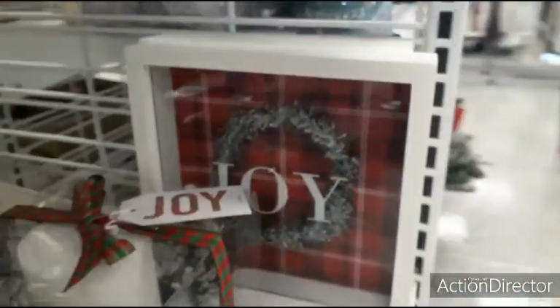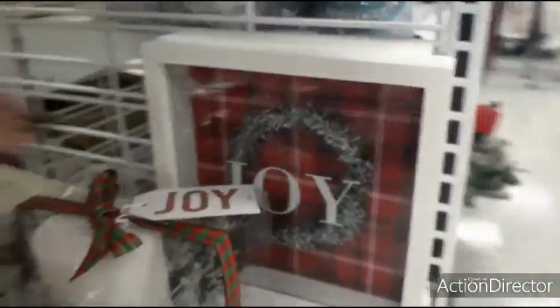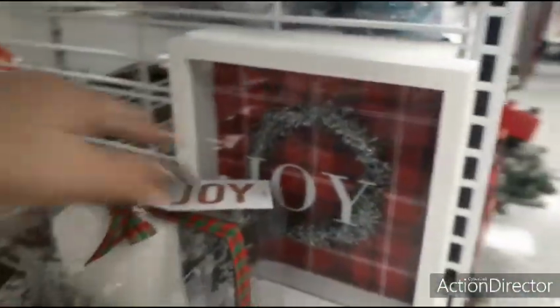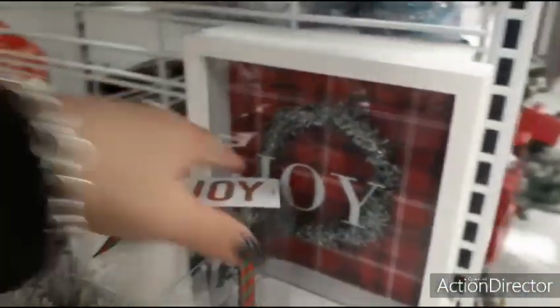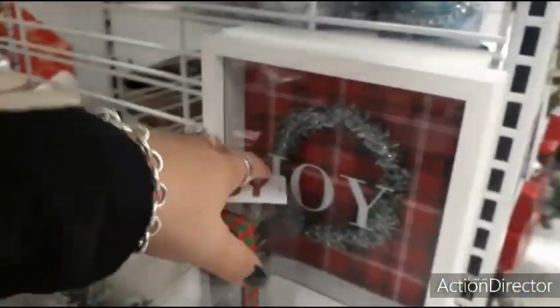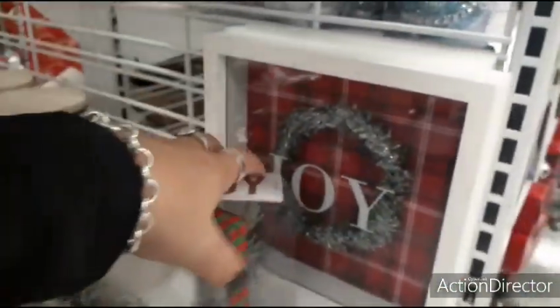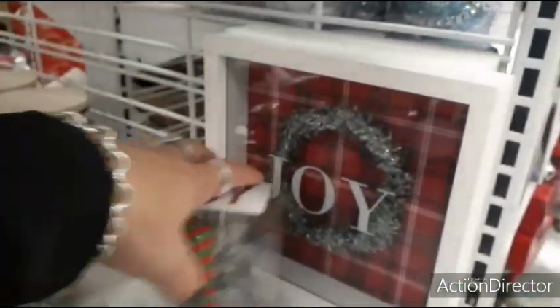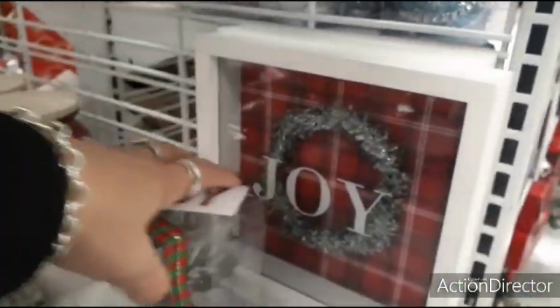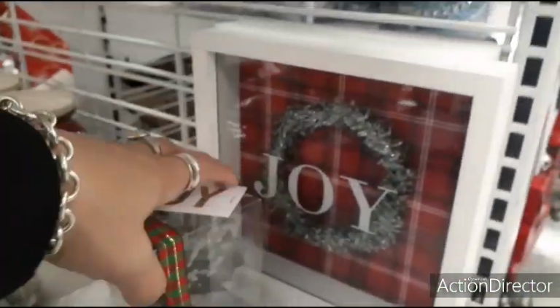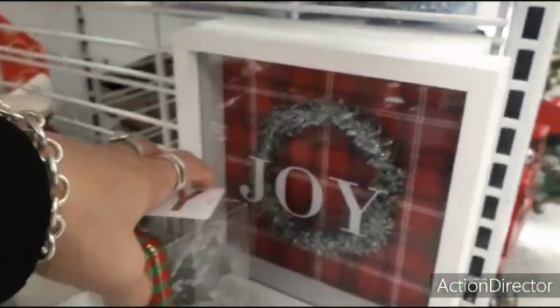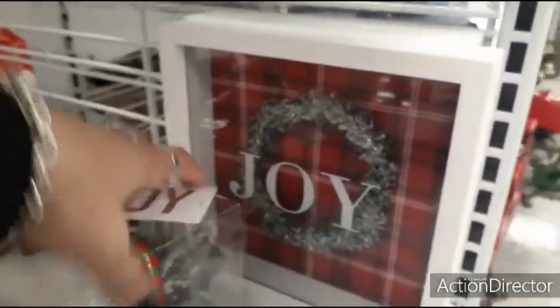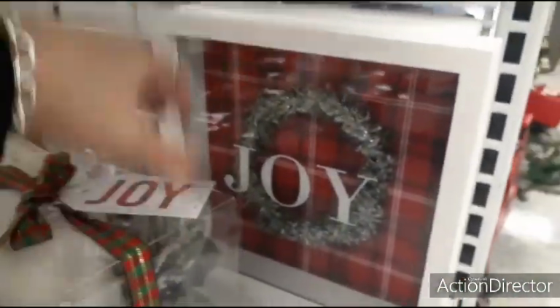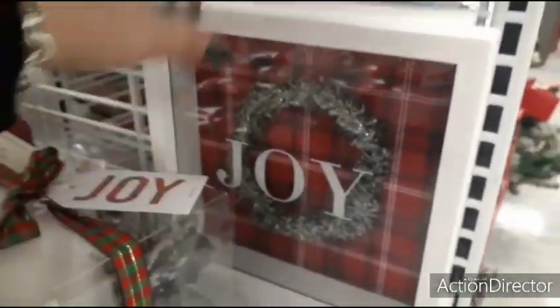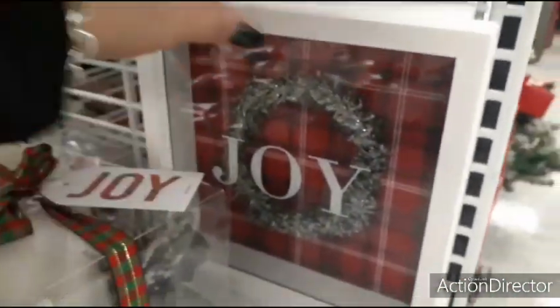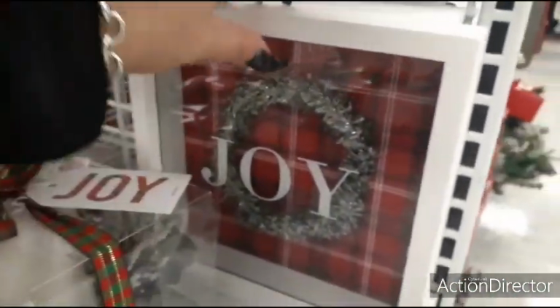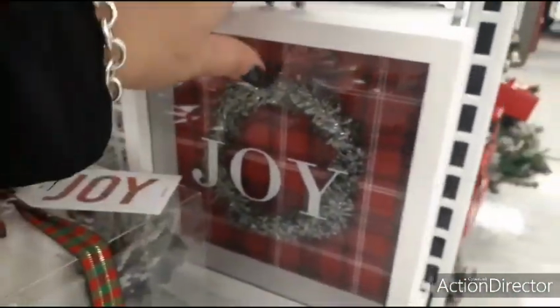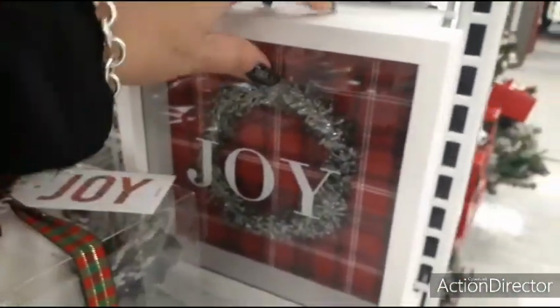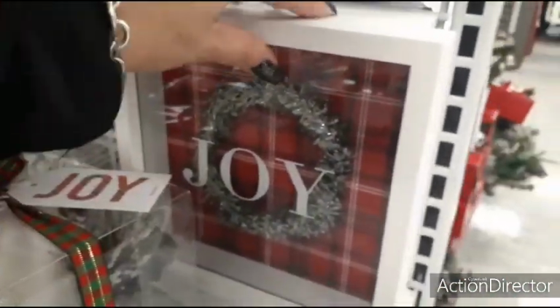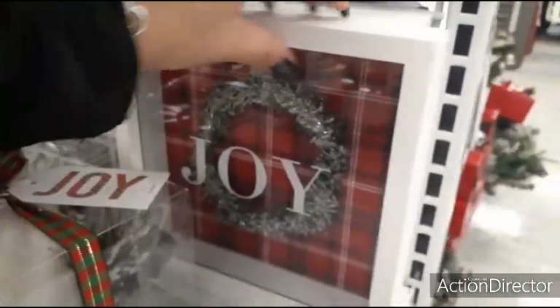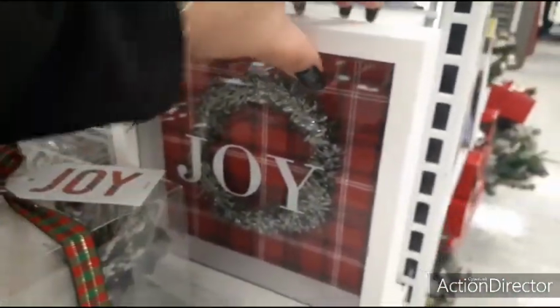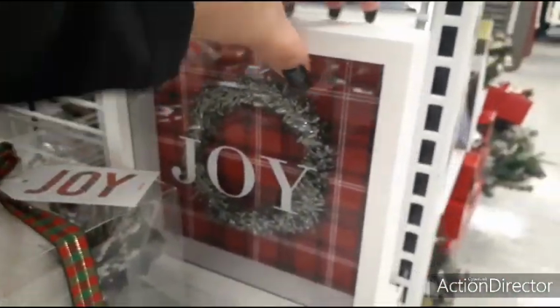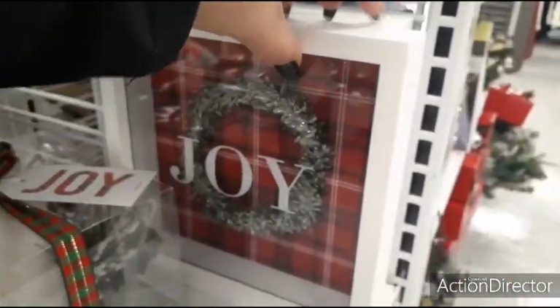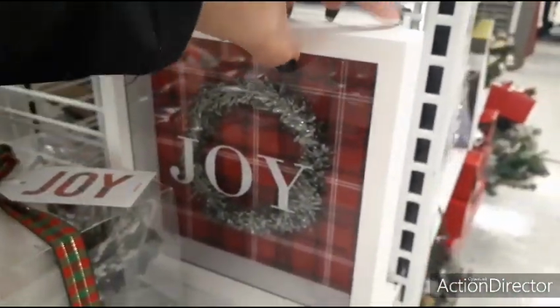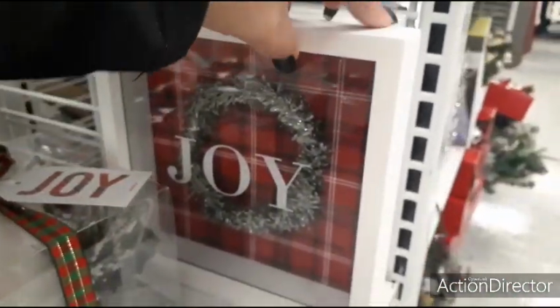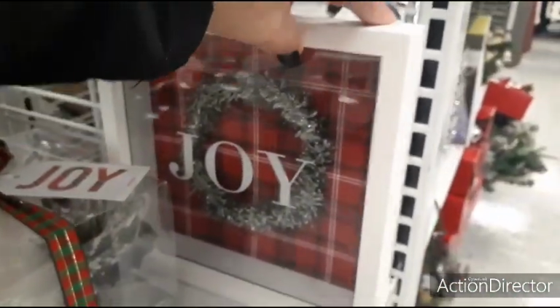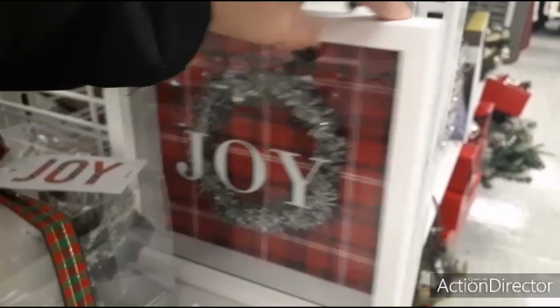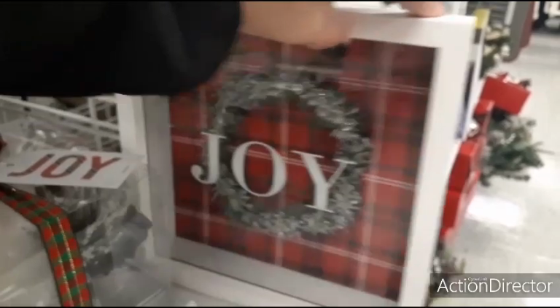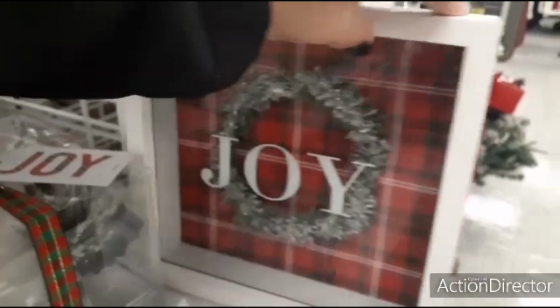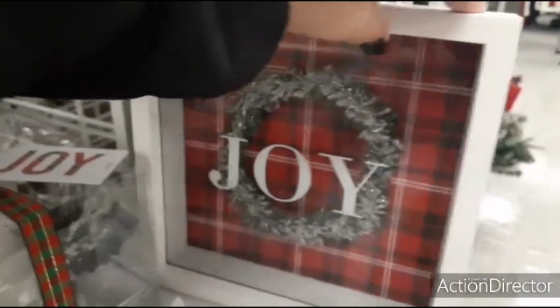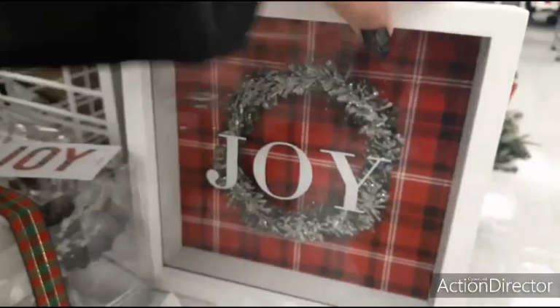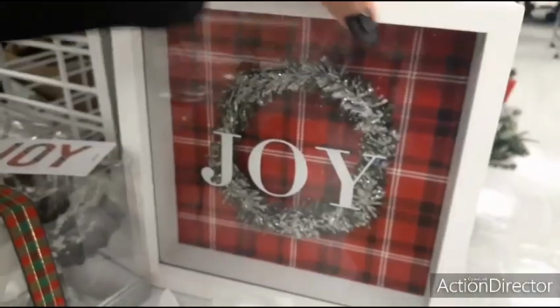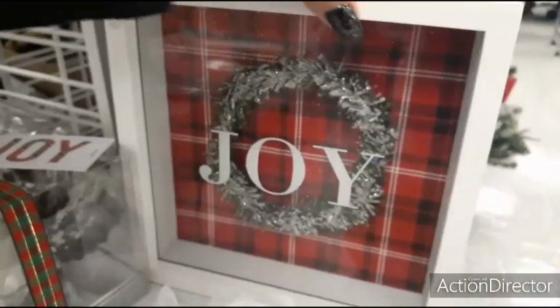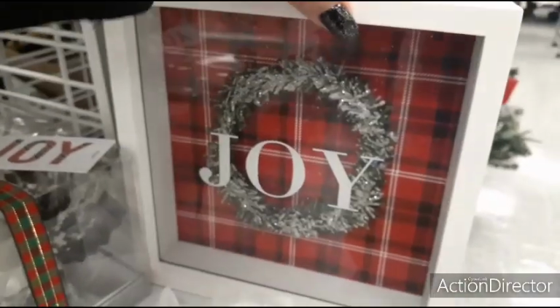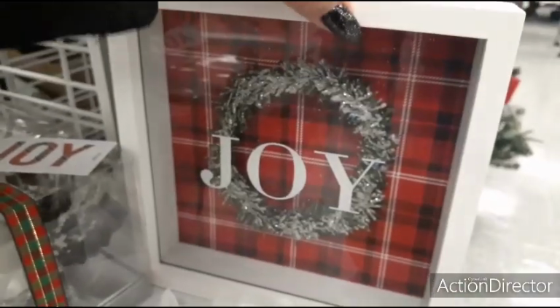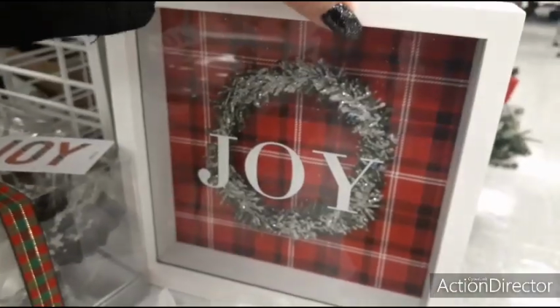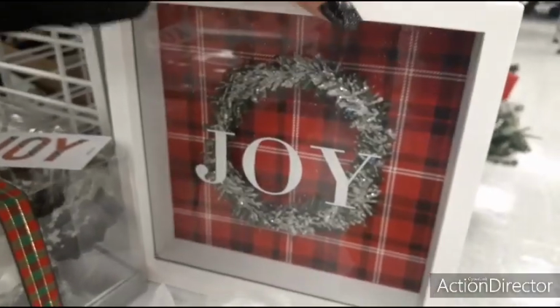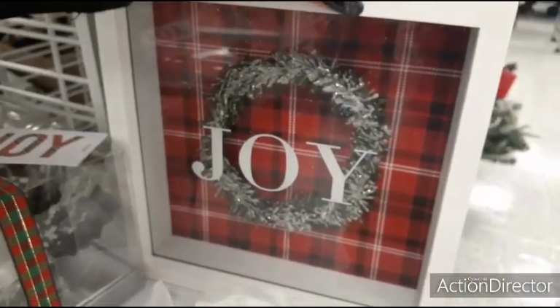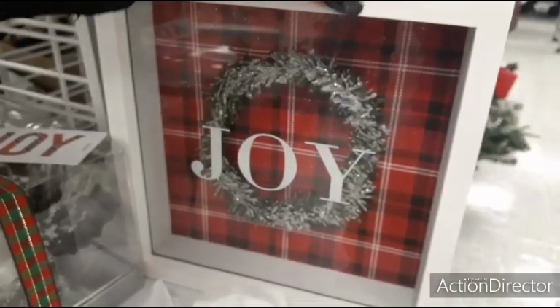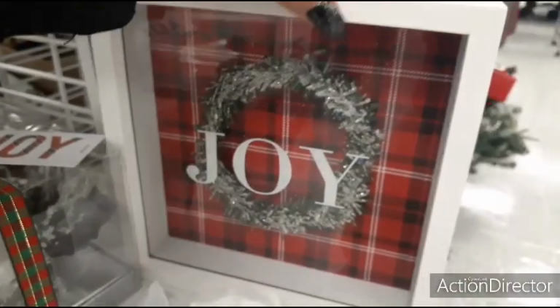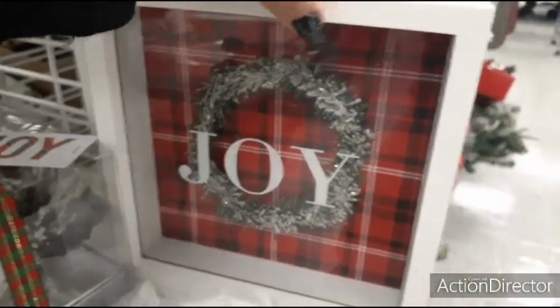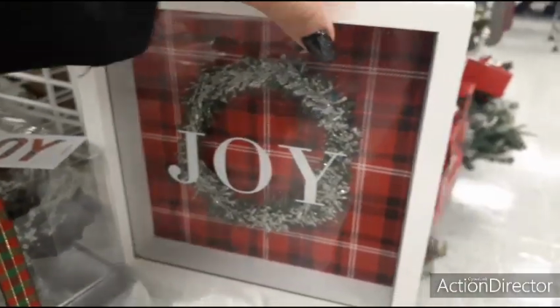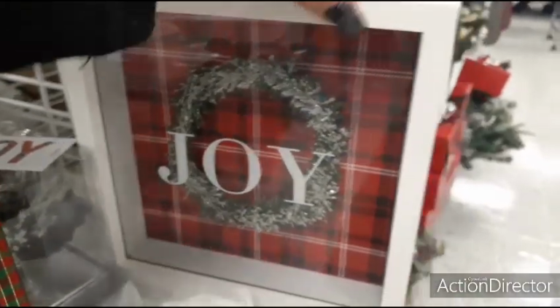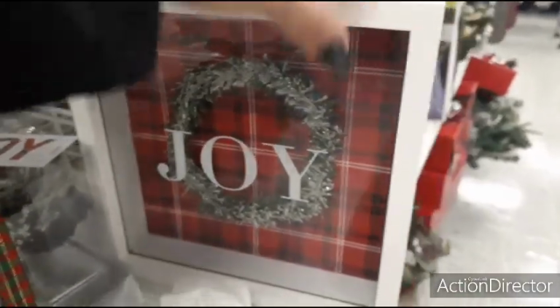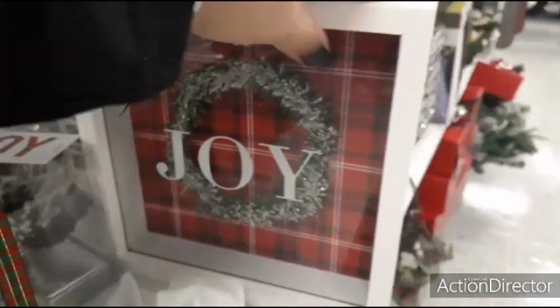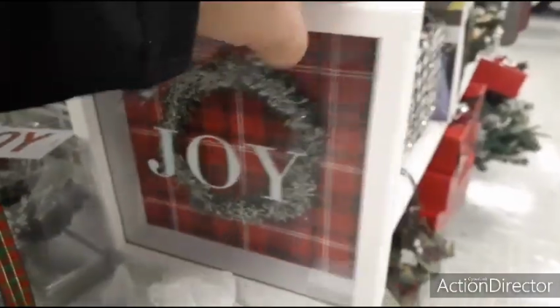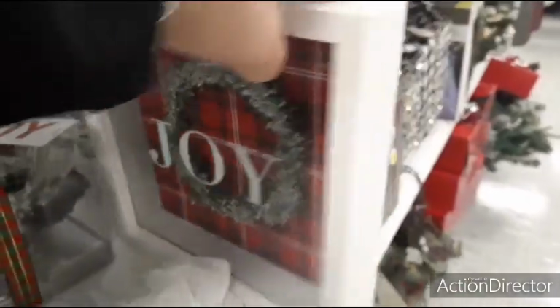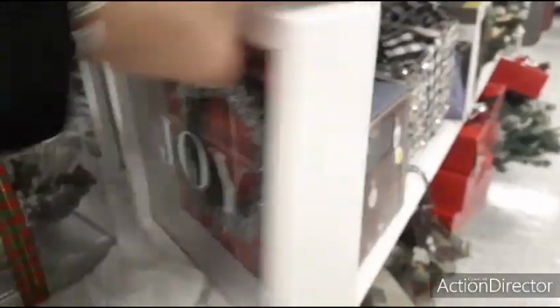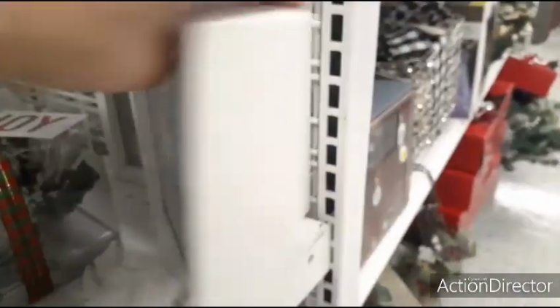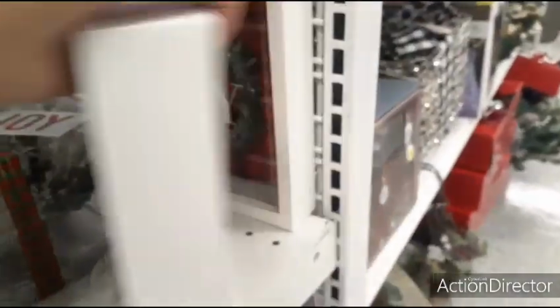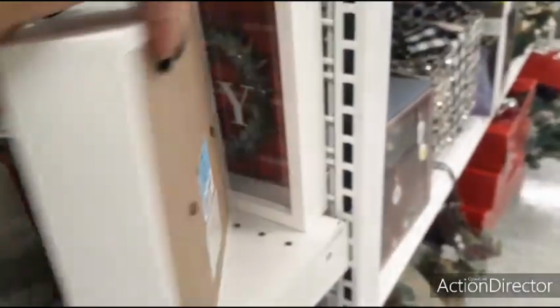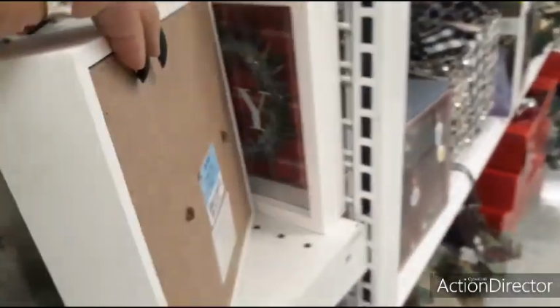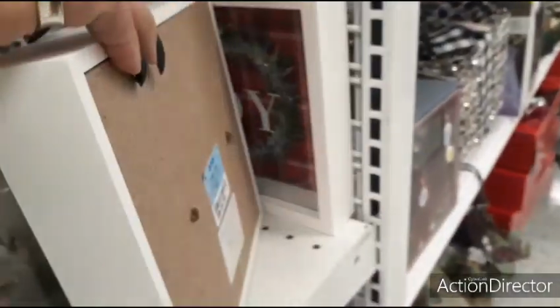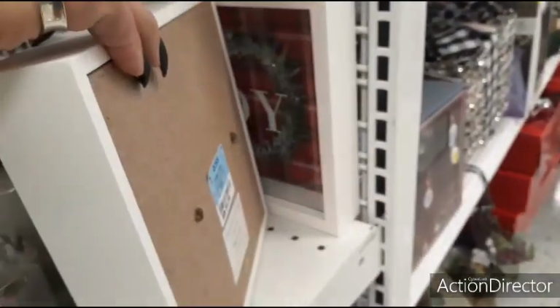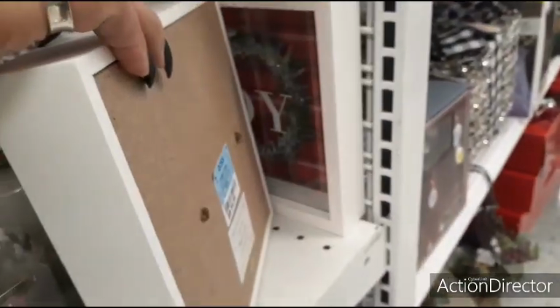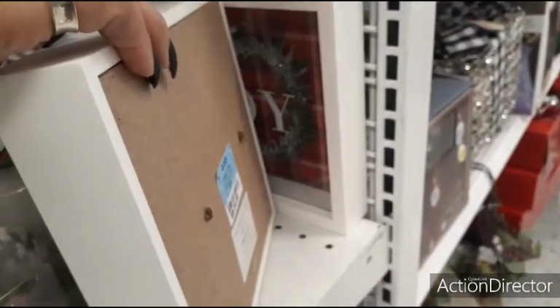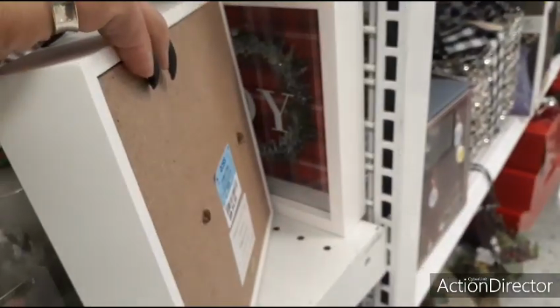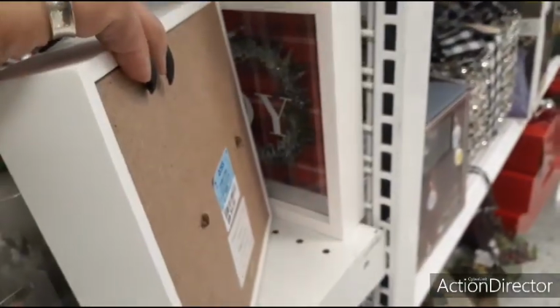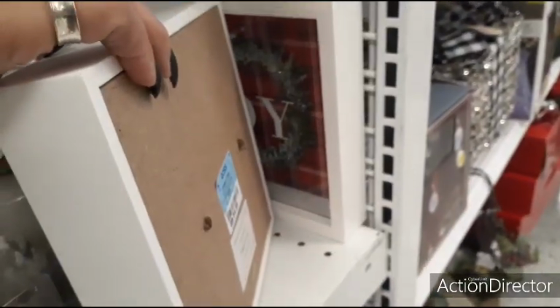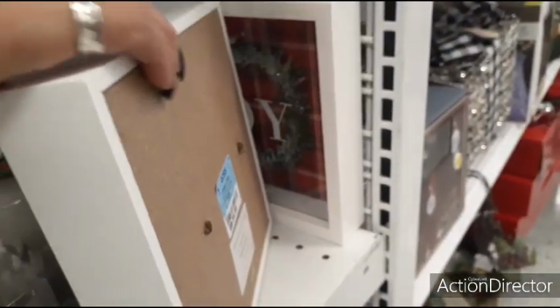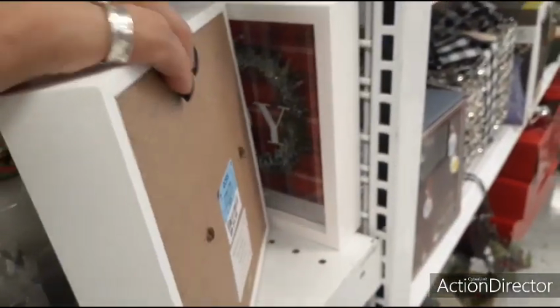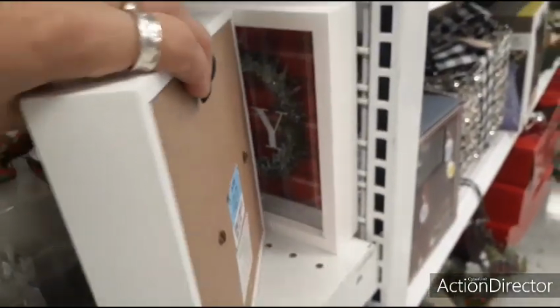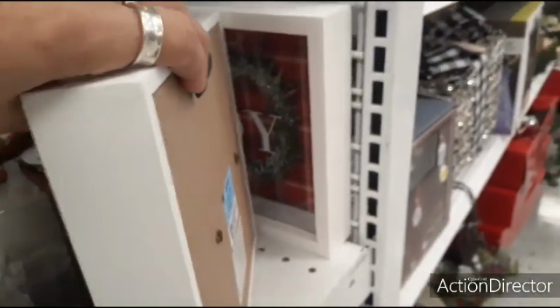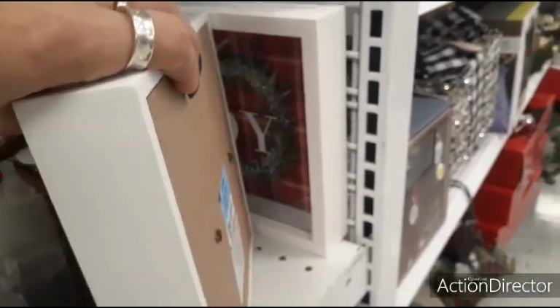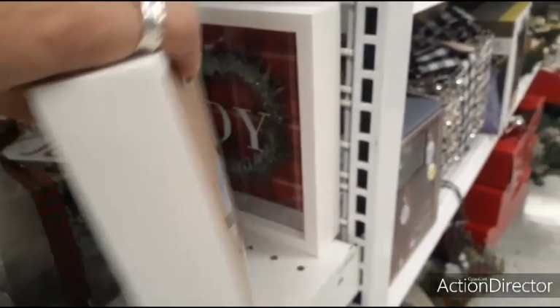Here are some other signs — Joy against the Christmas plaid, with the wreath in the back — $4.49.